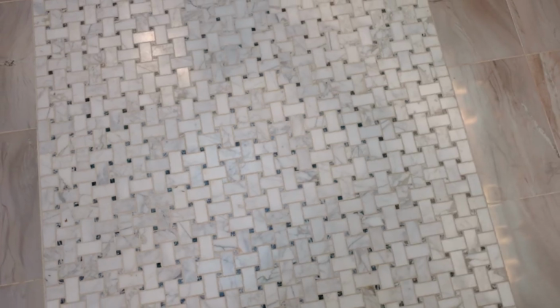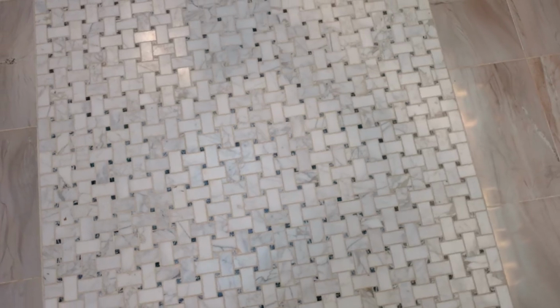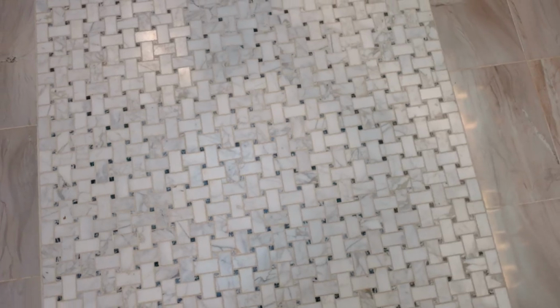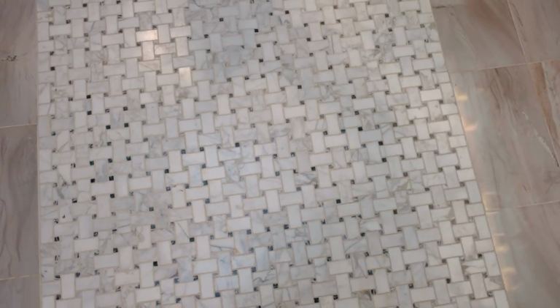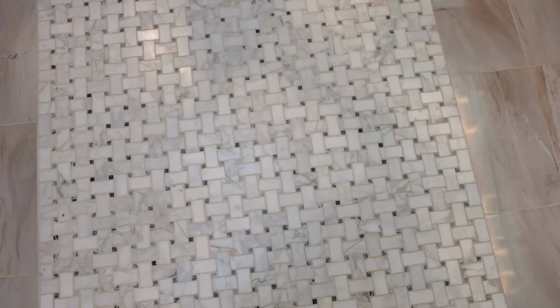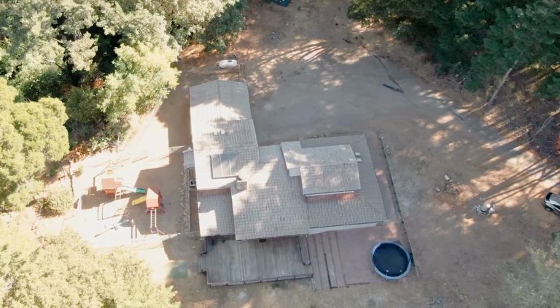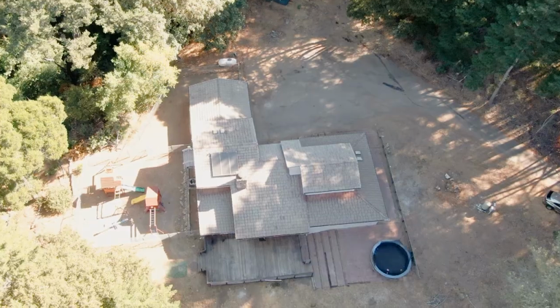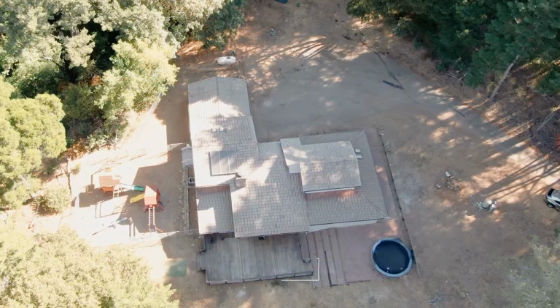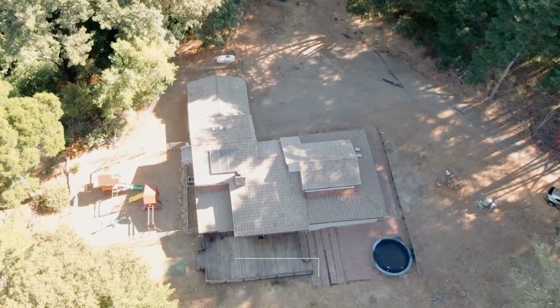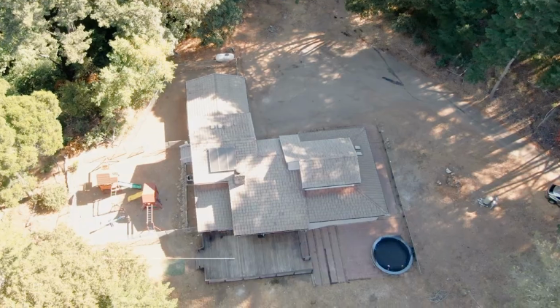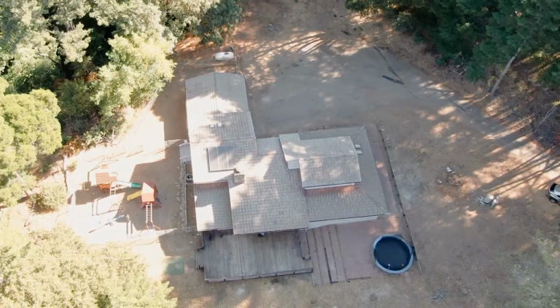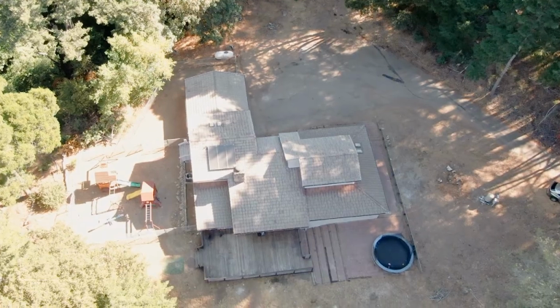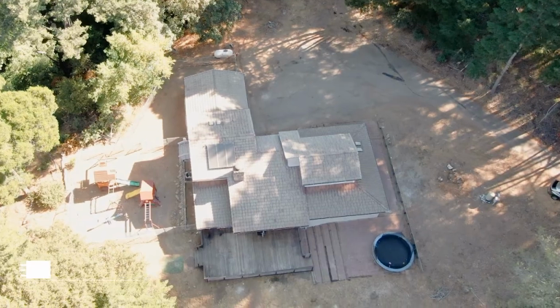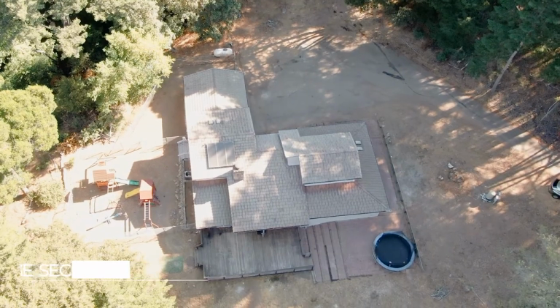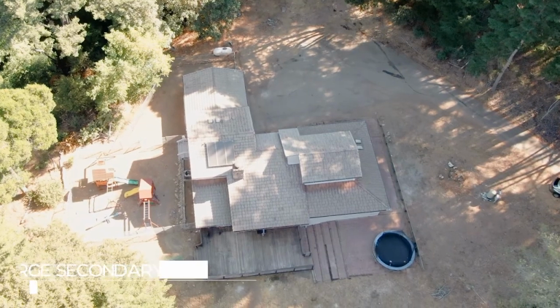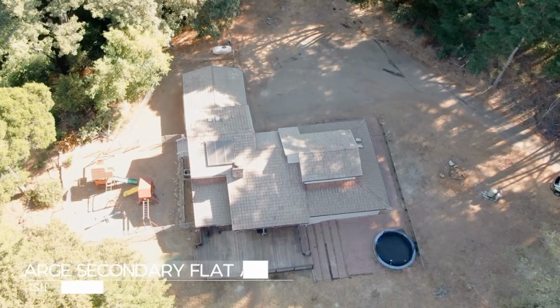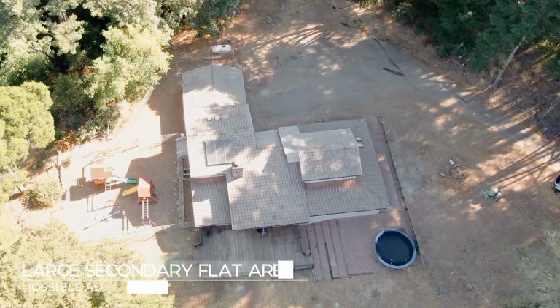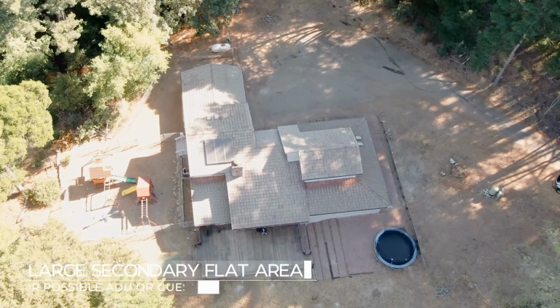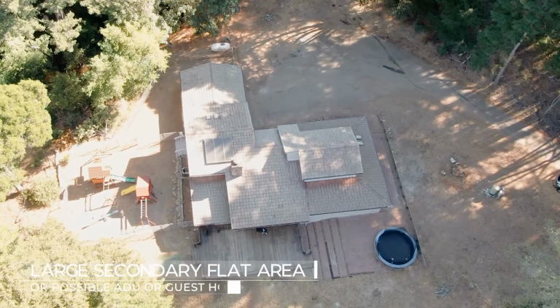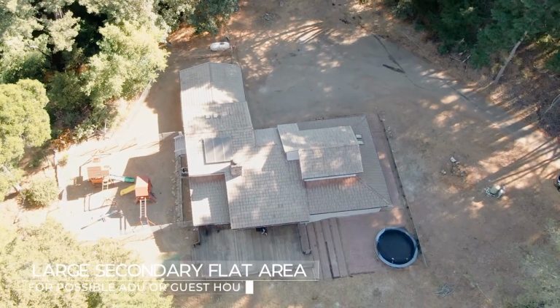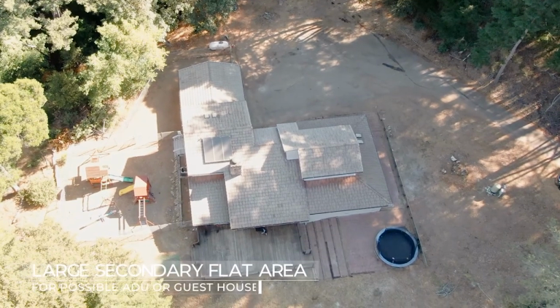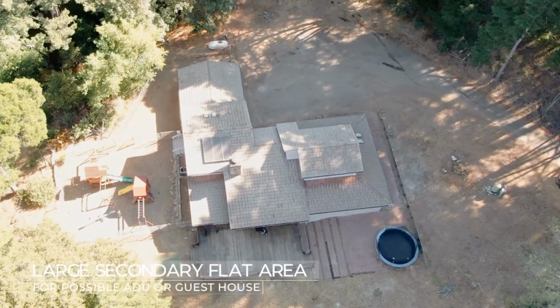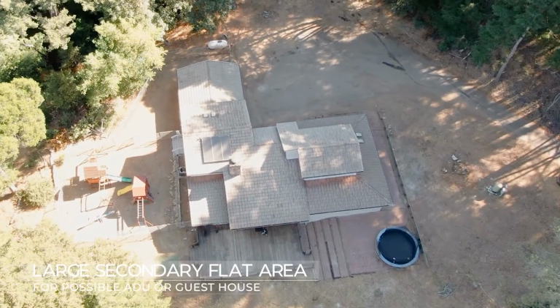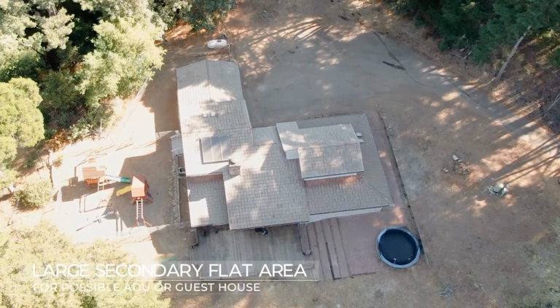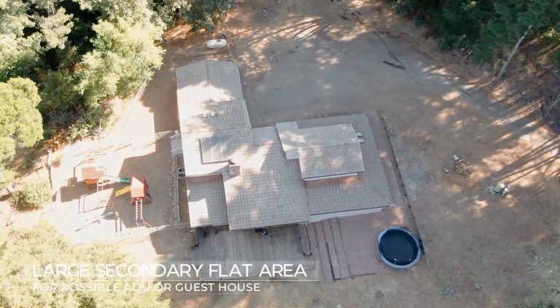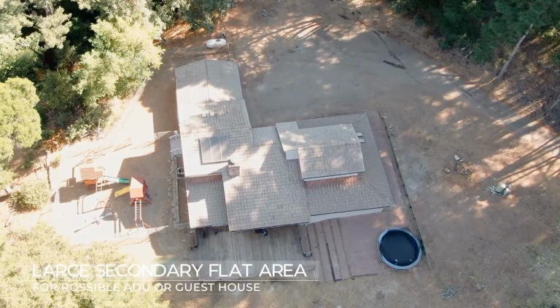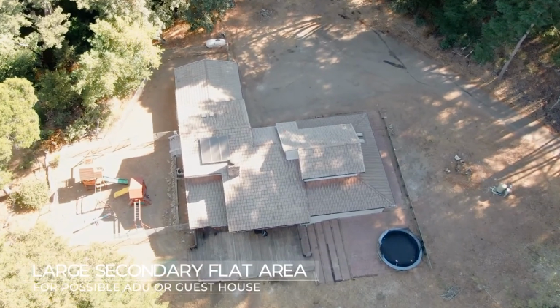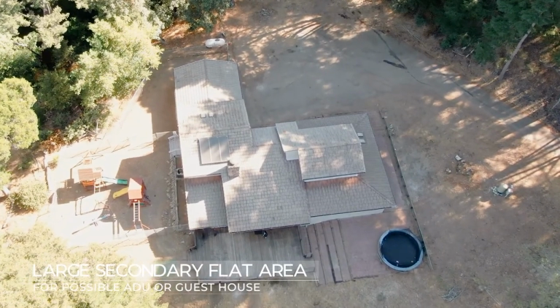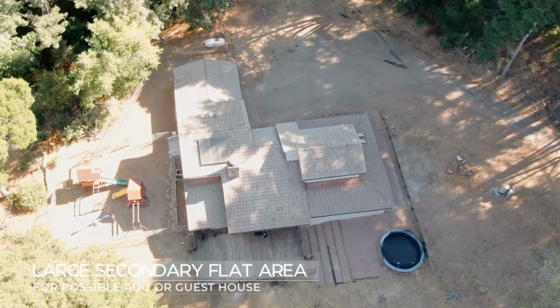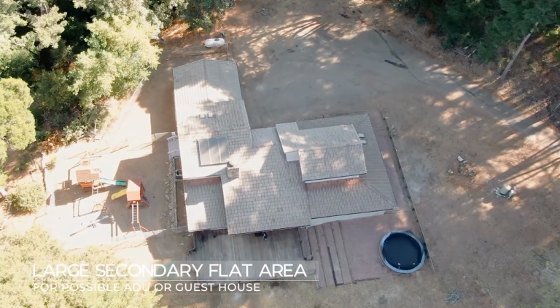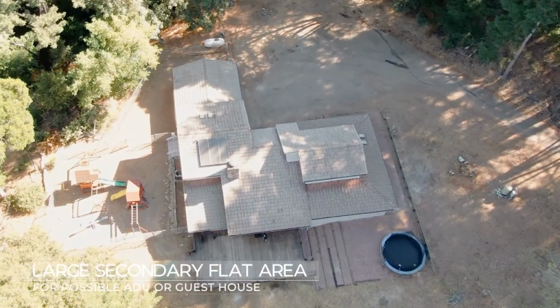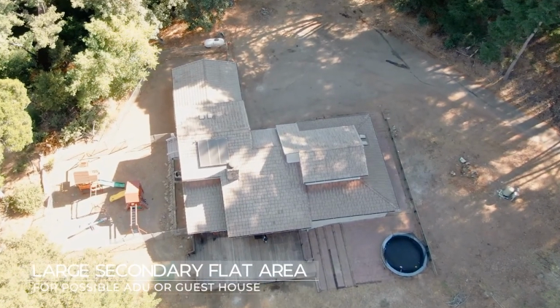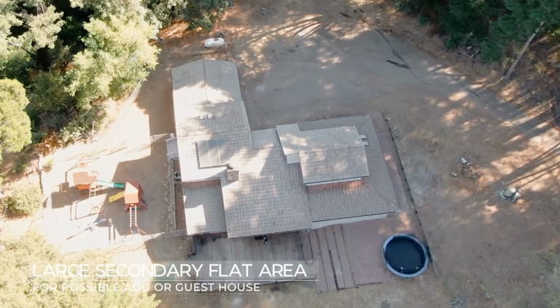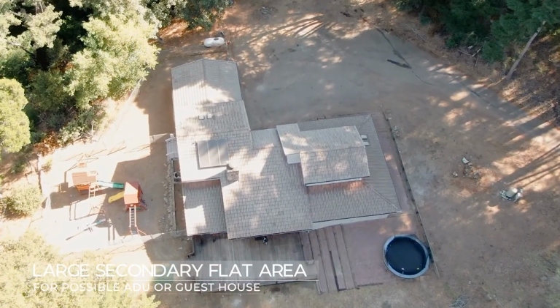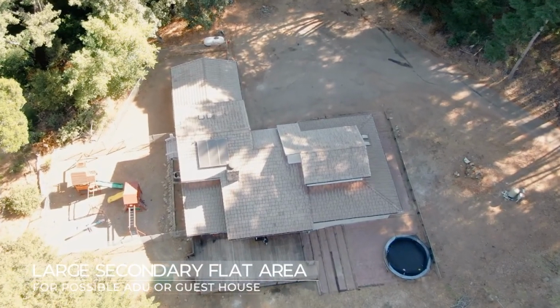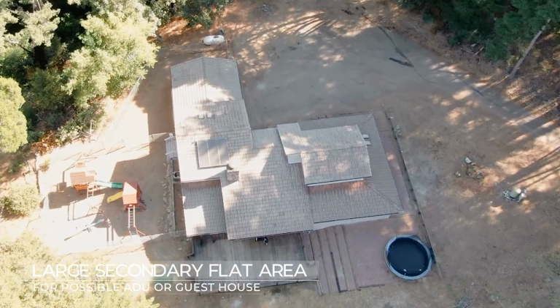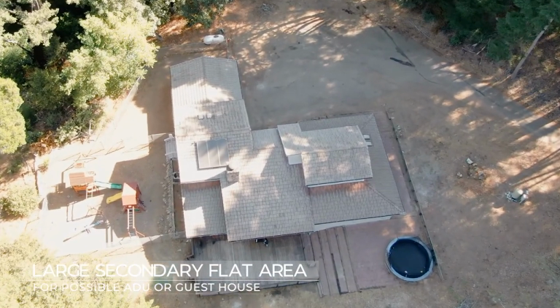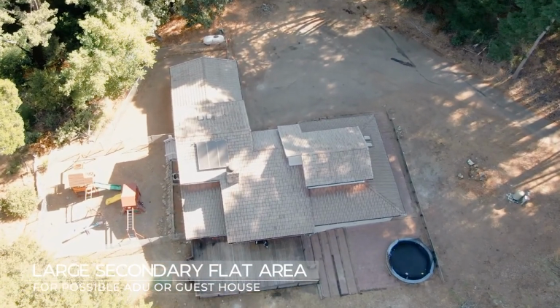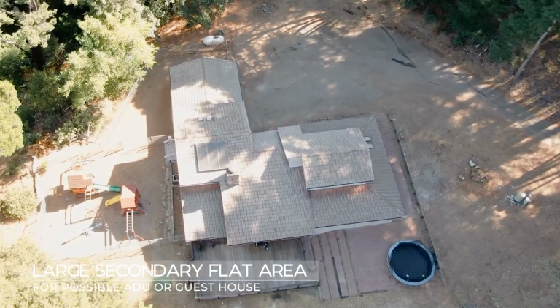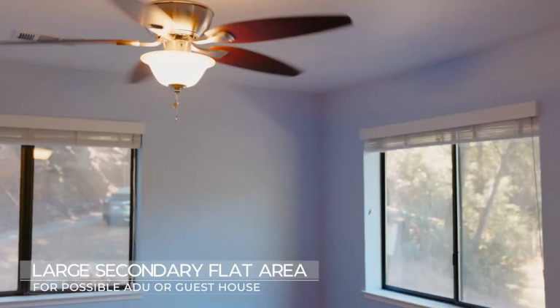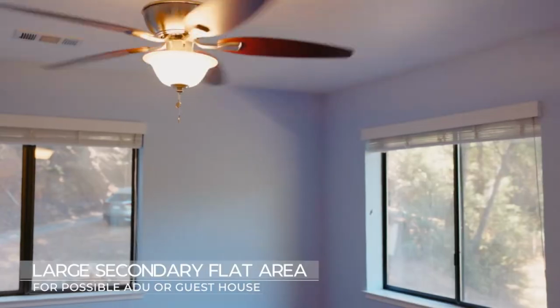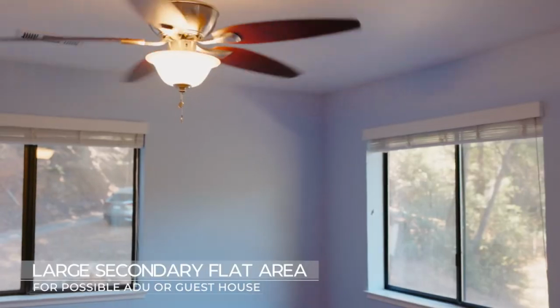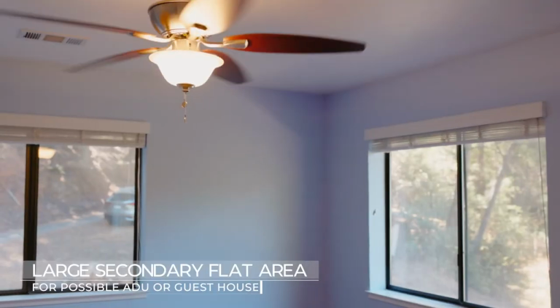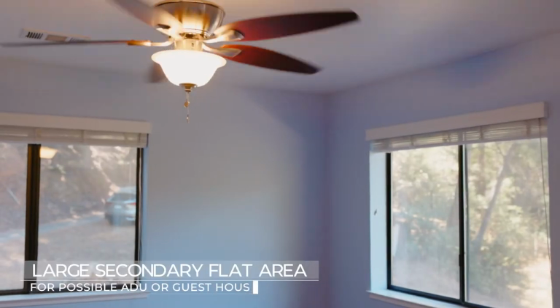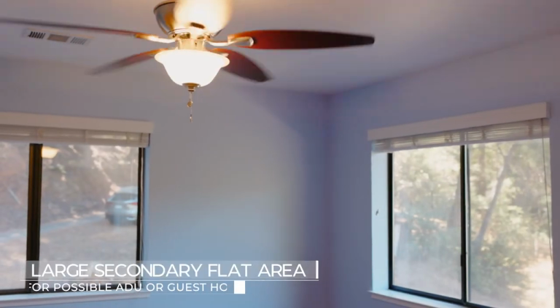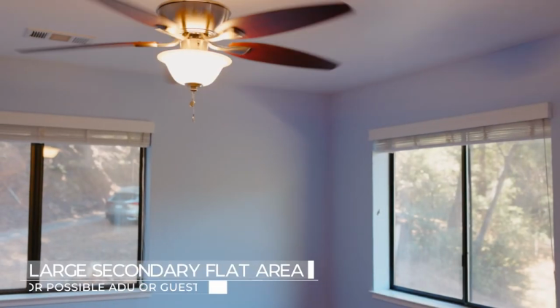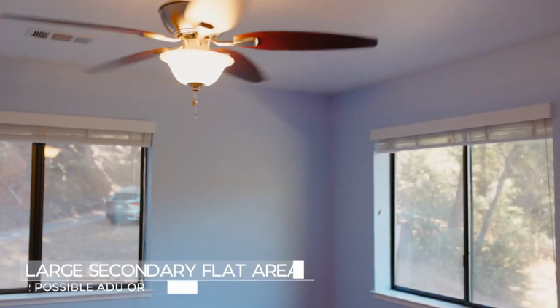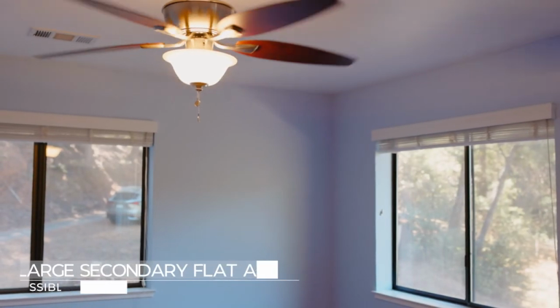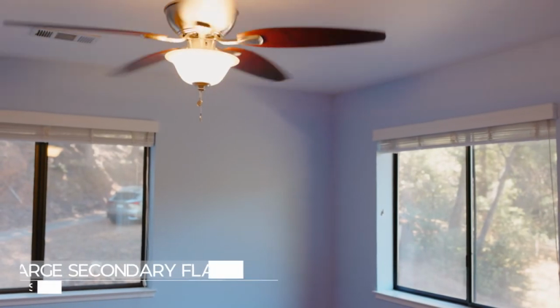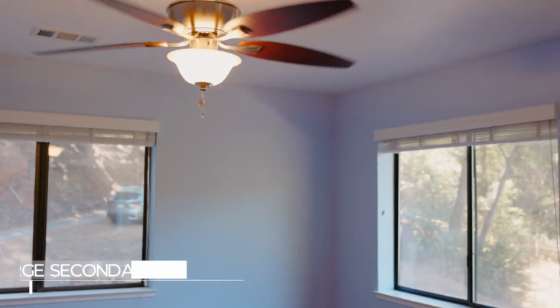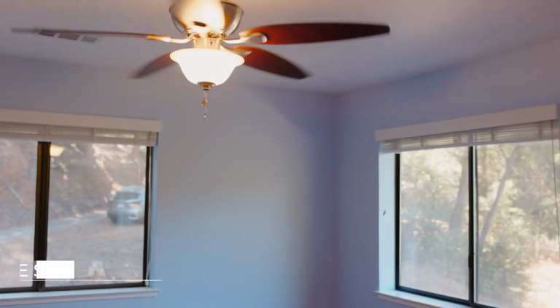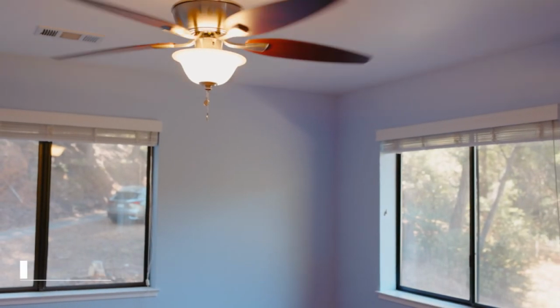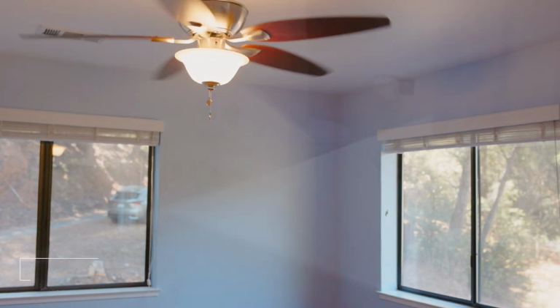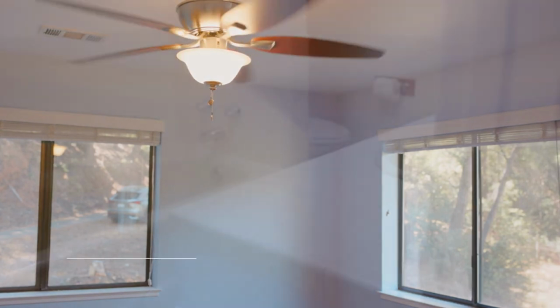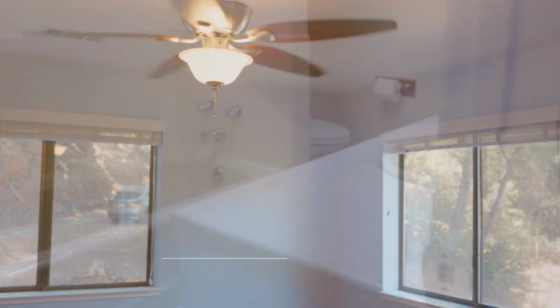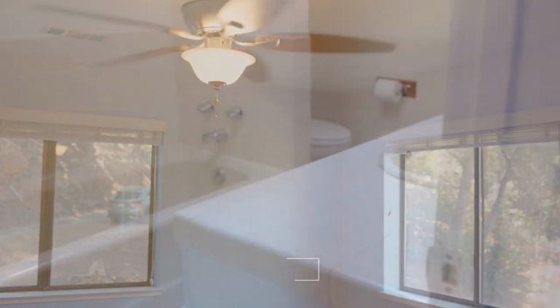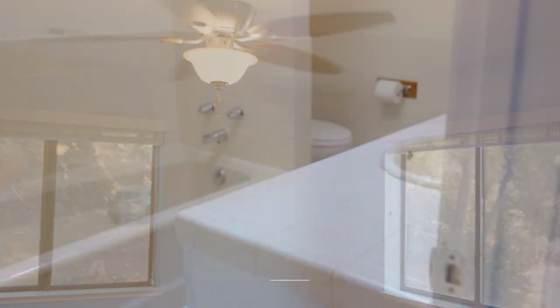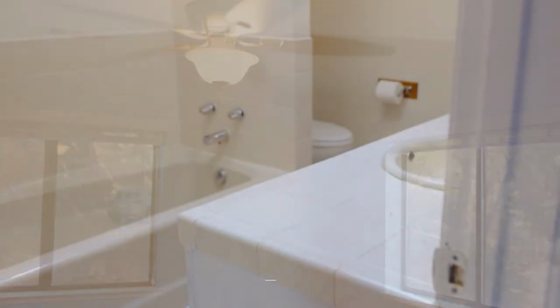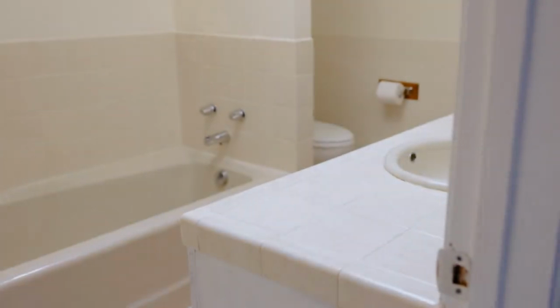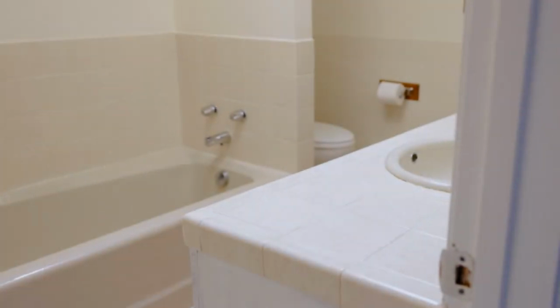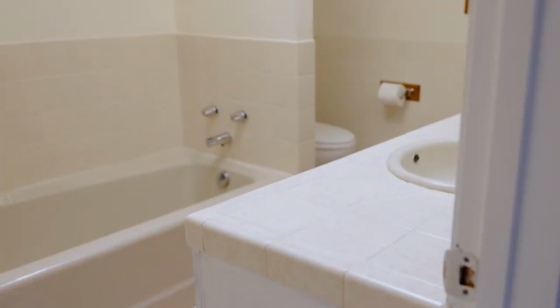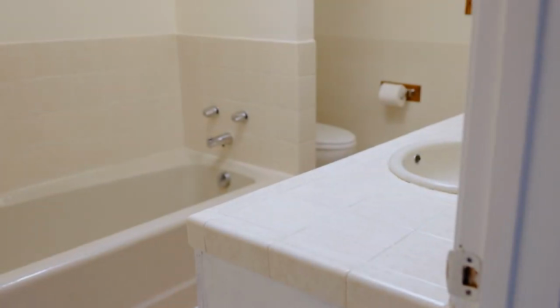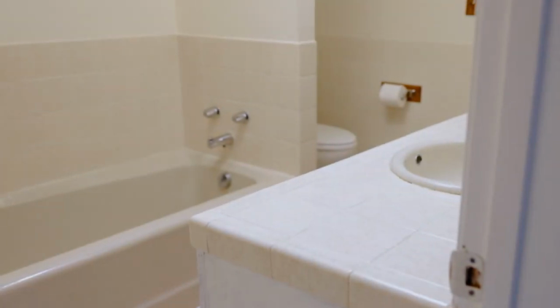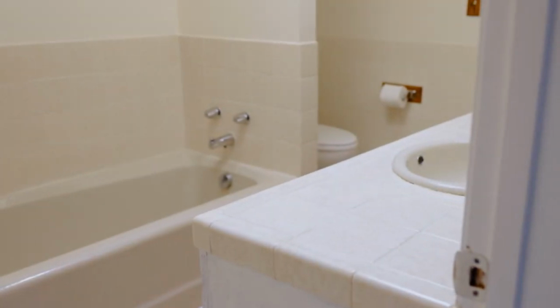We also have a flat pad that's a perfect opportunity to possibly build a guest house or ADU.